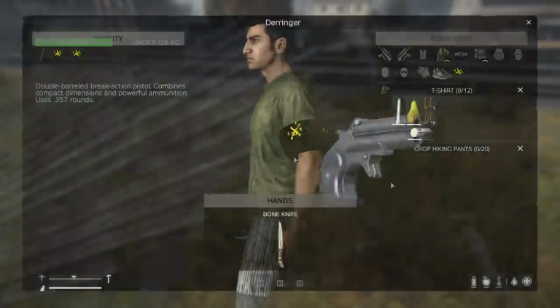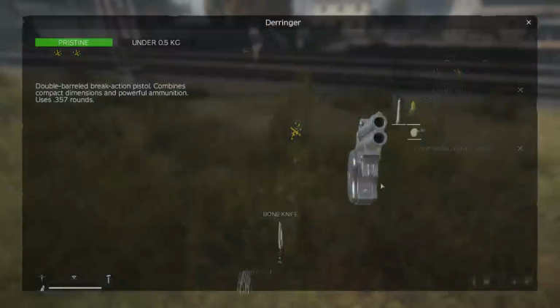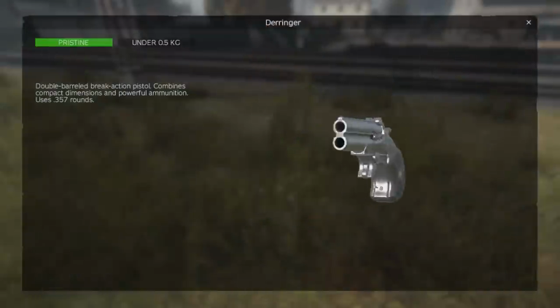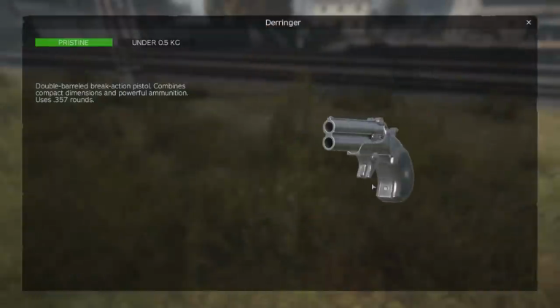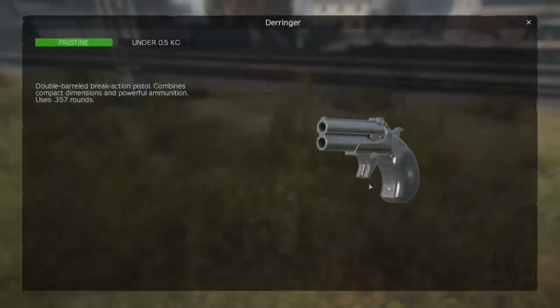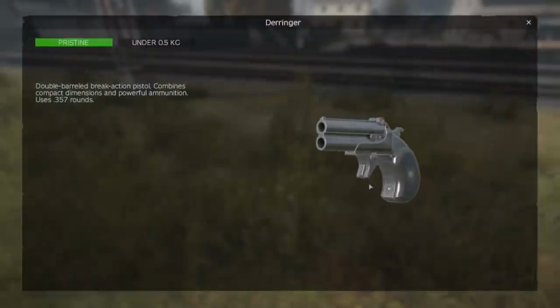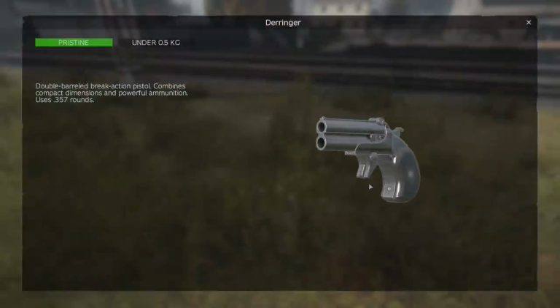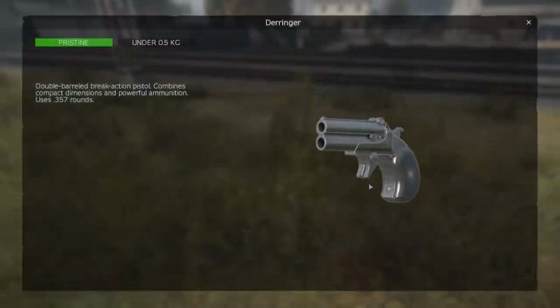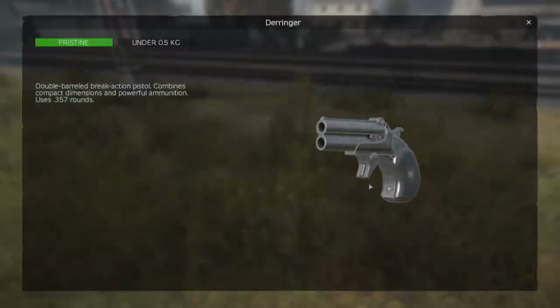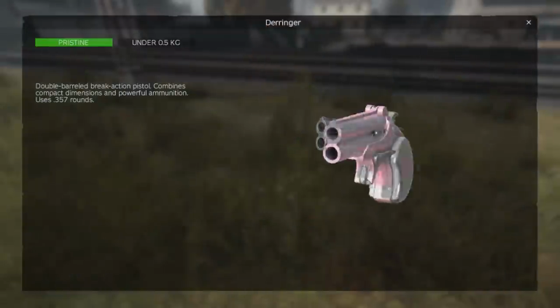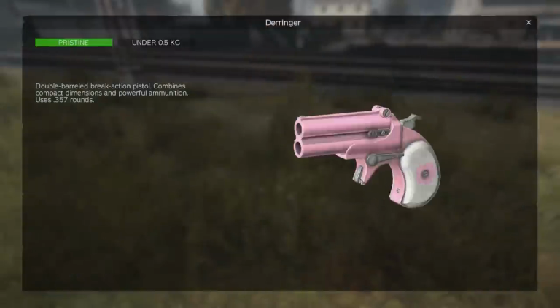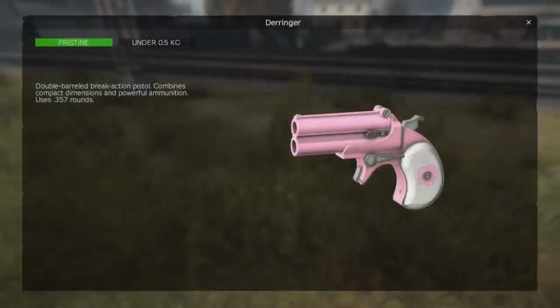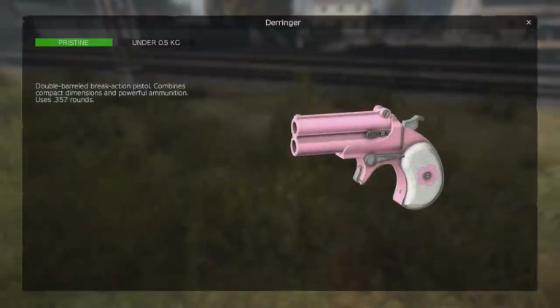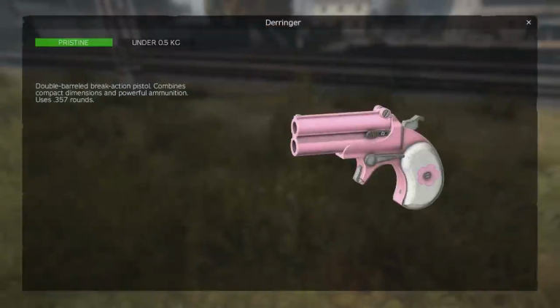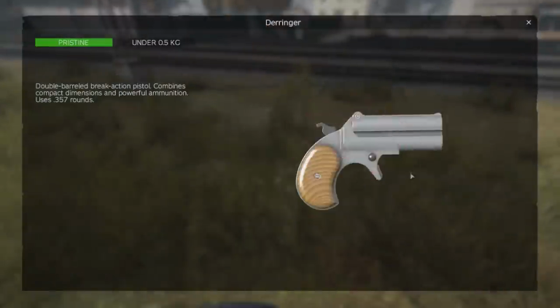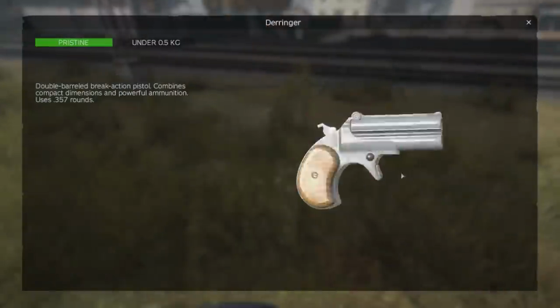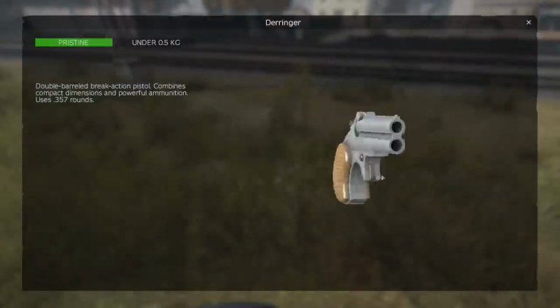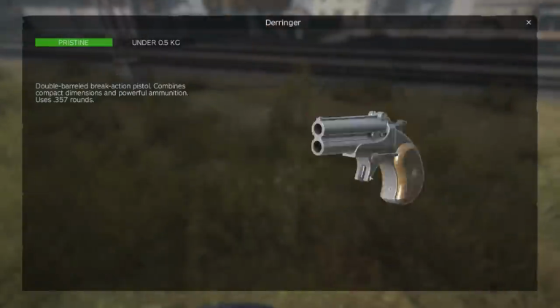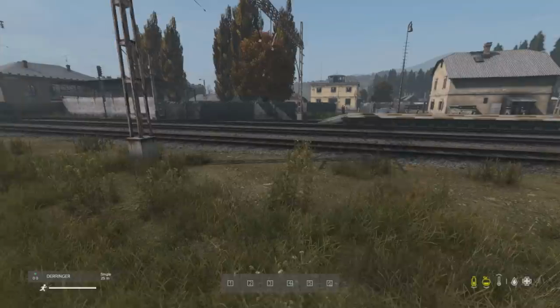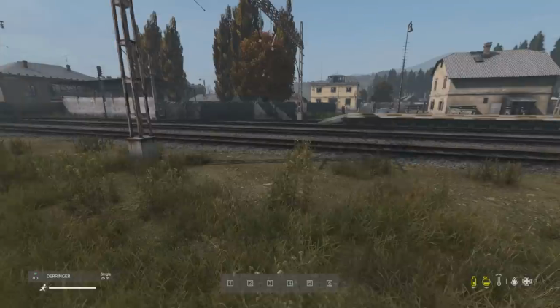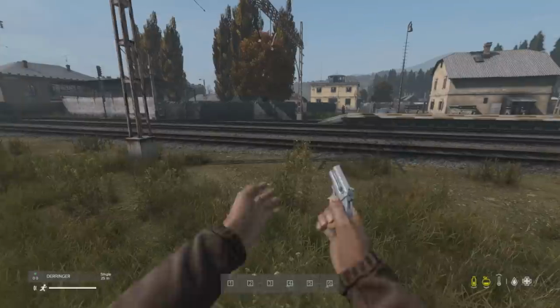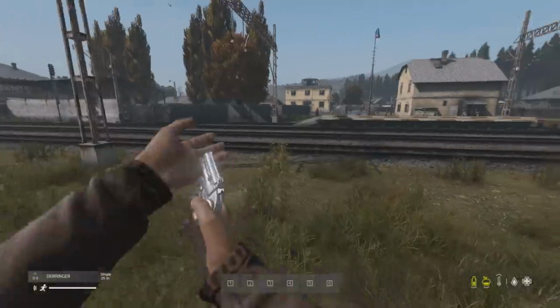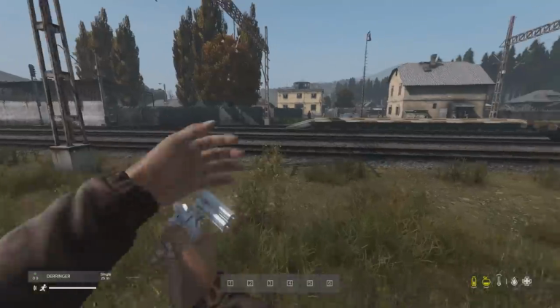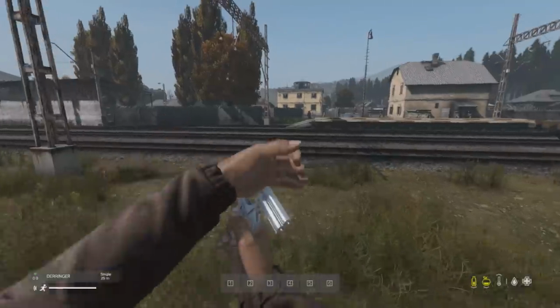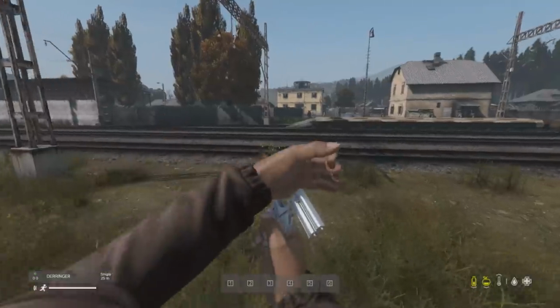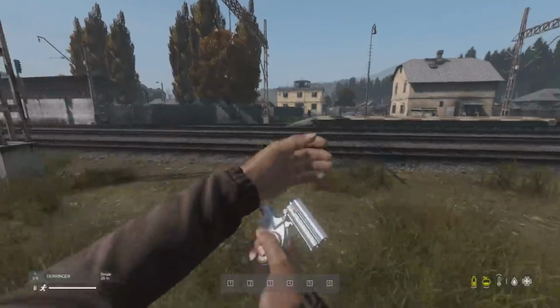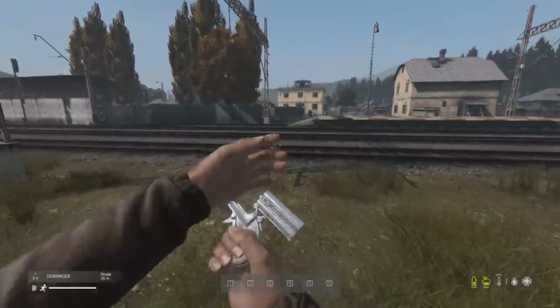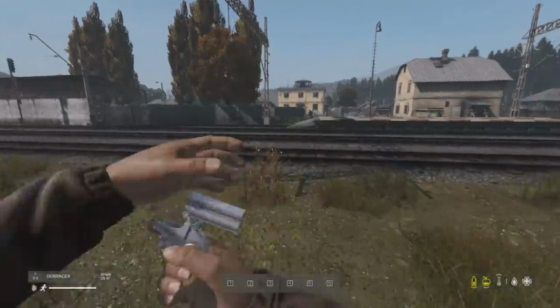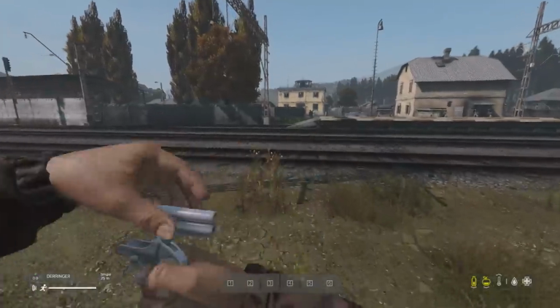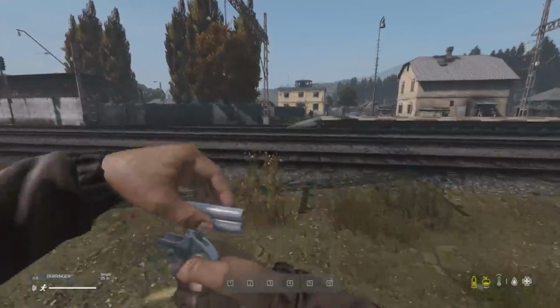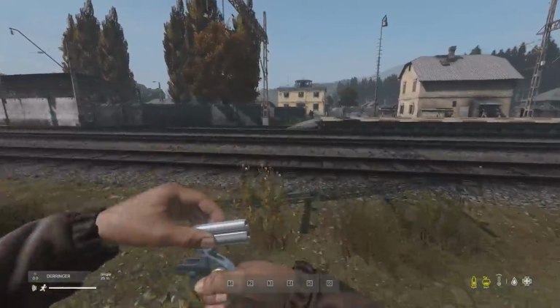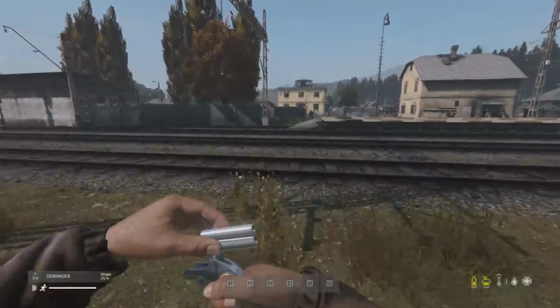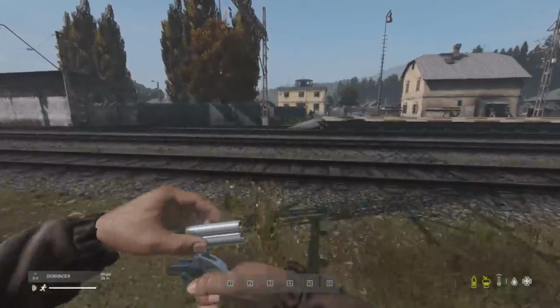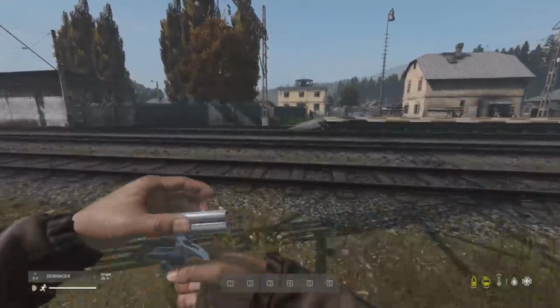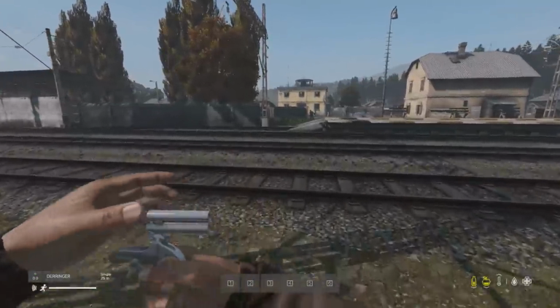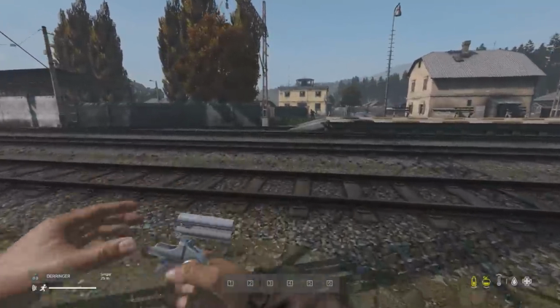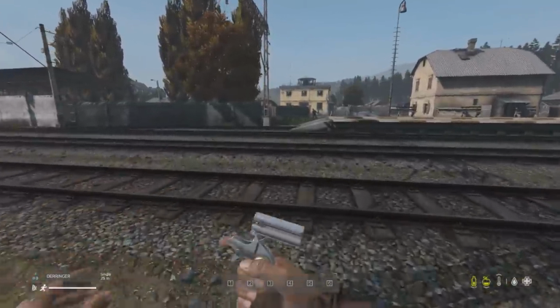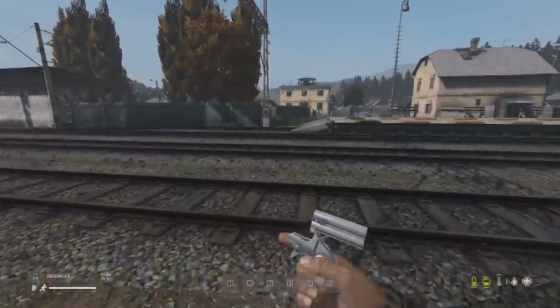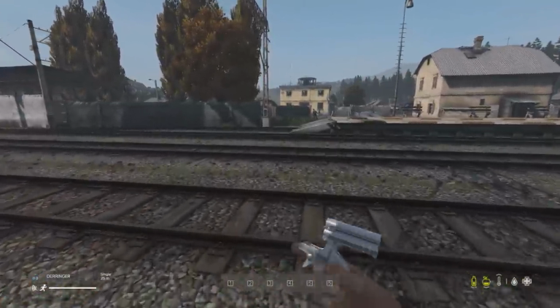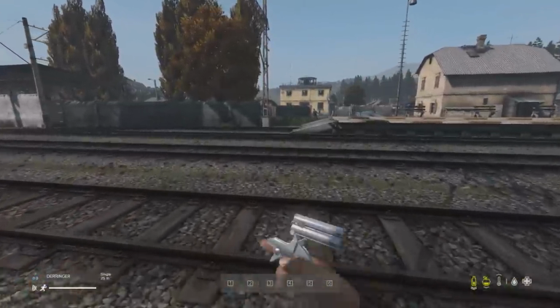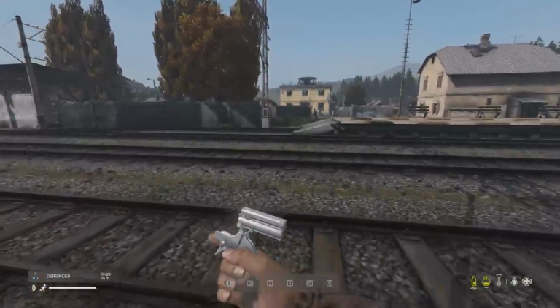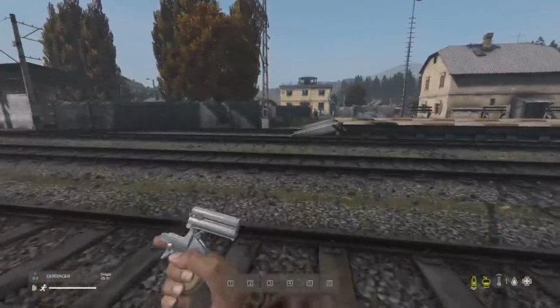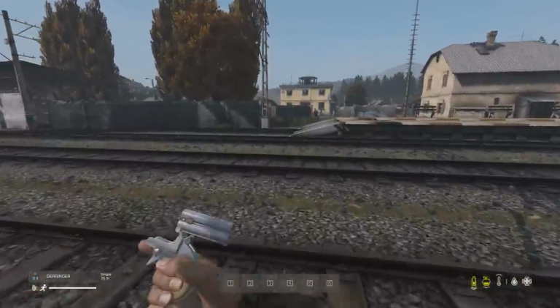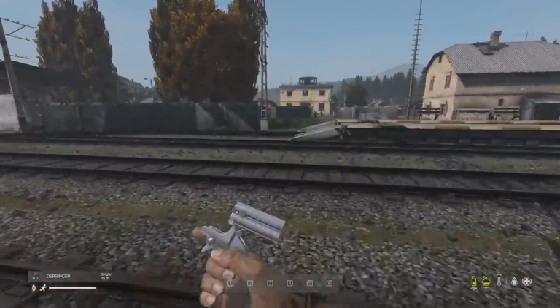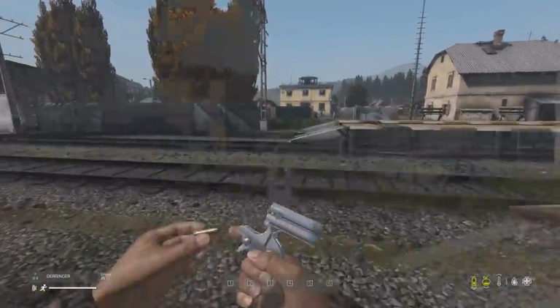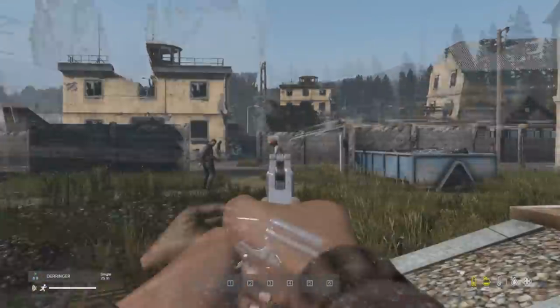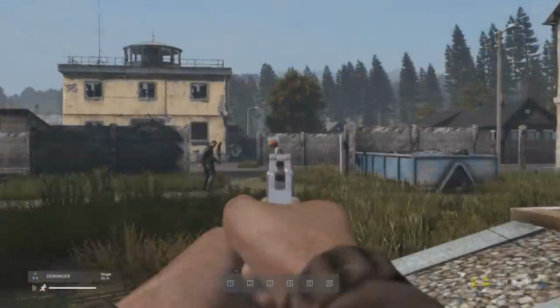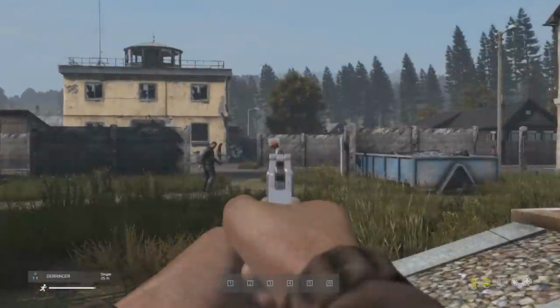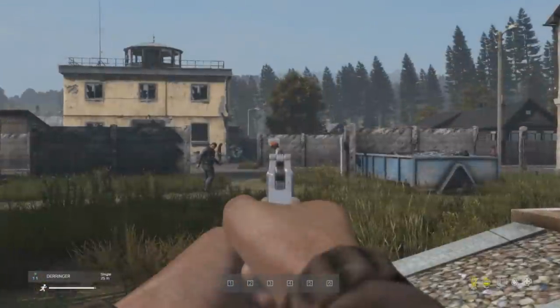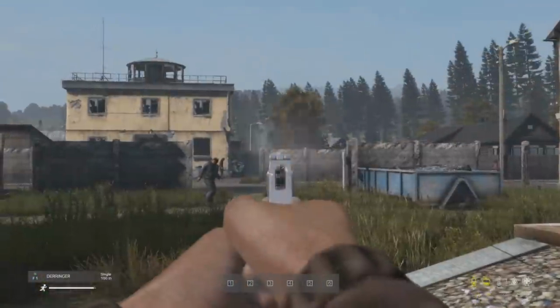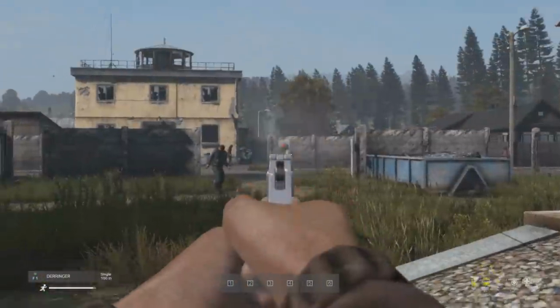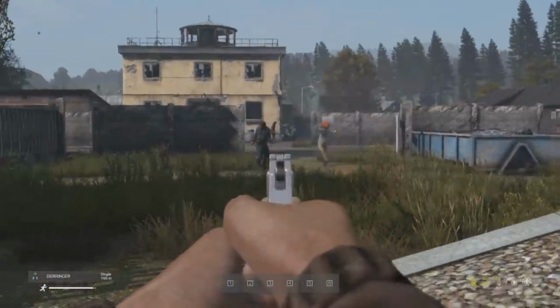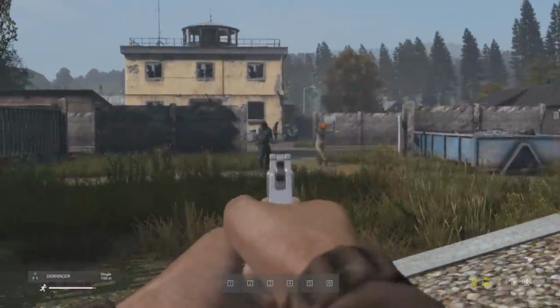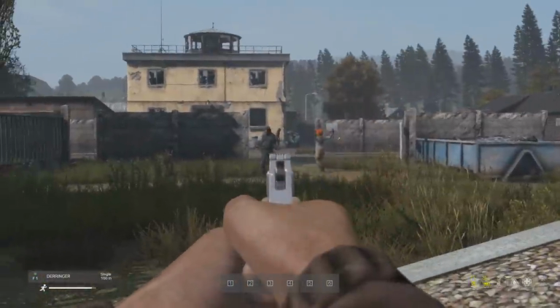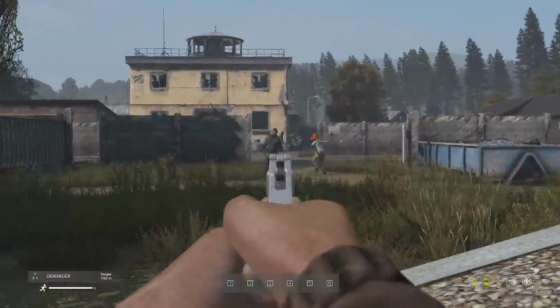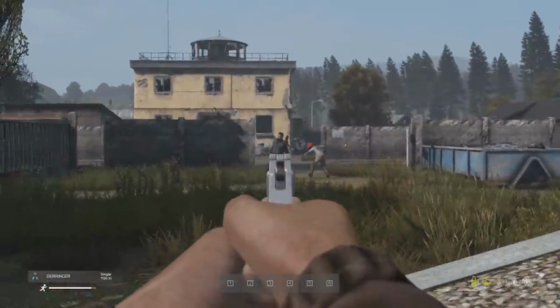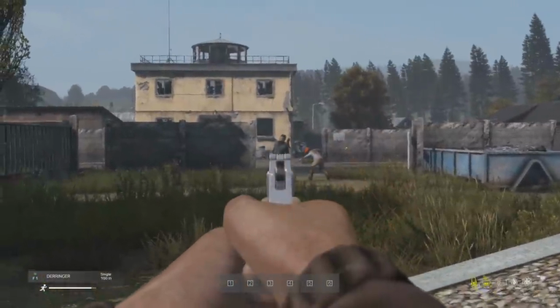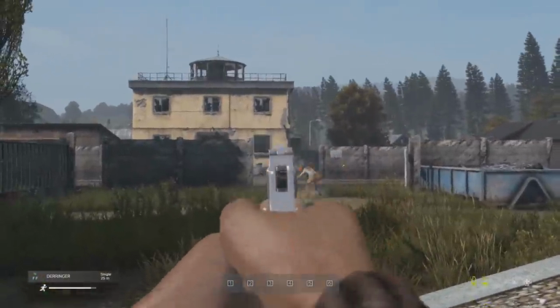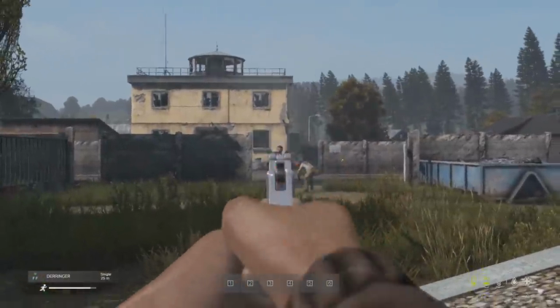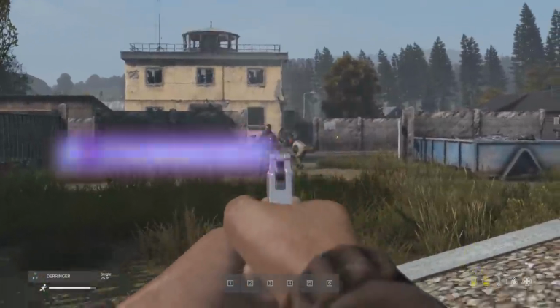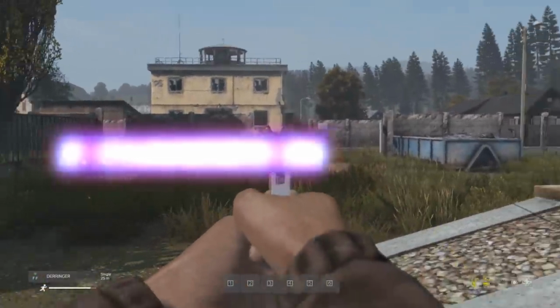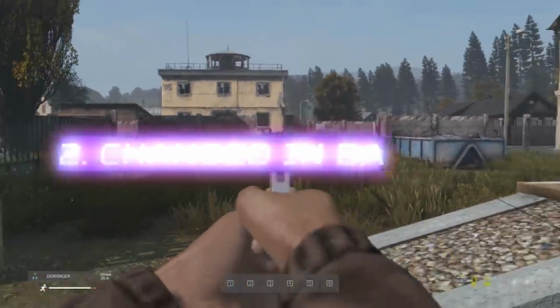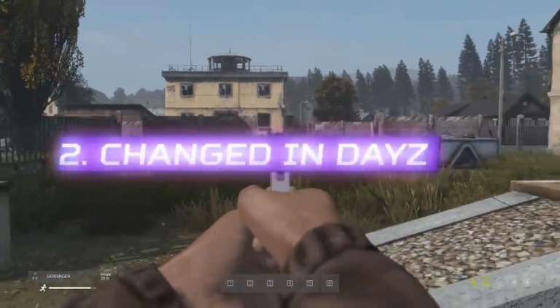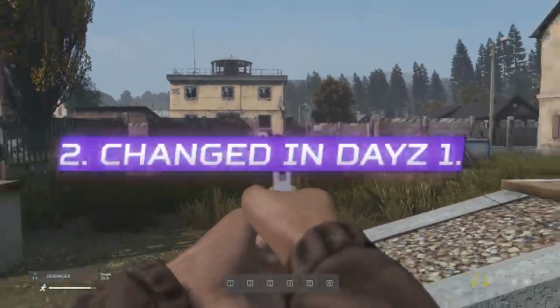The Derringer pistol is back in three different variants, but this time it fires .357 rounds instead of the .45 rounds.